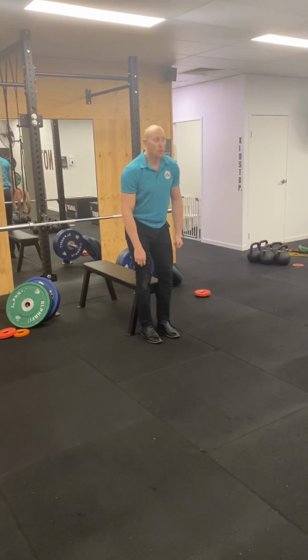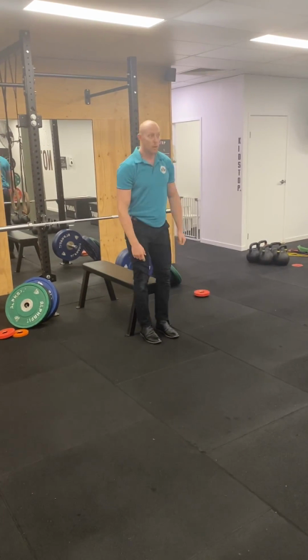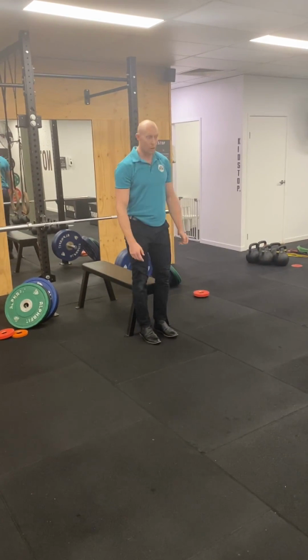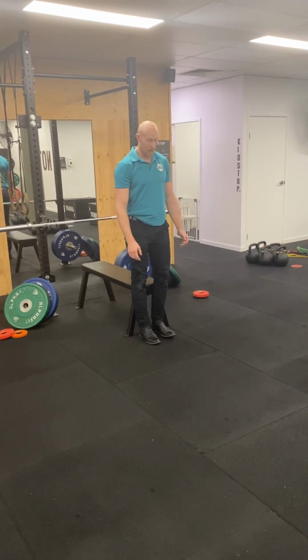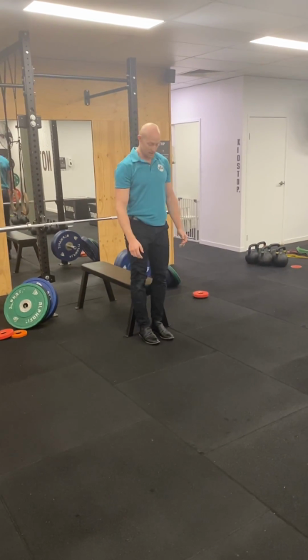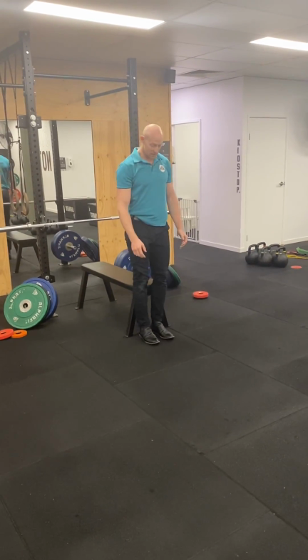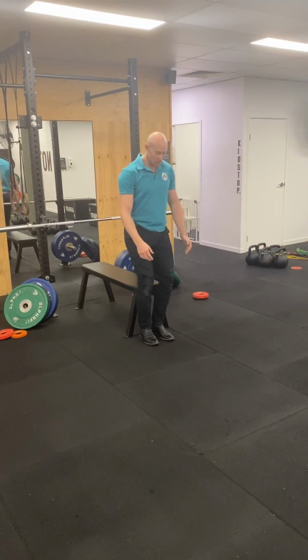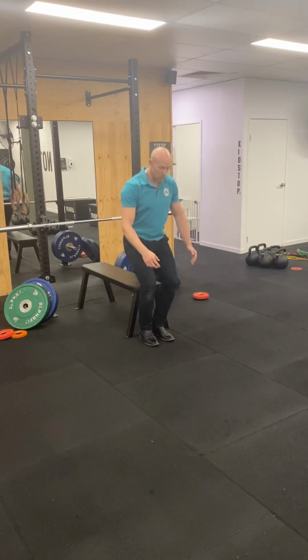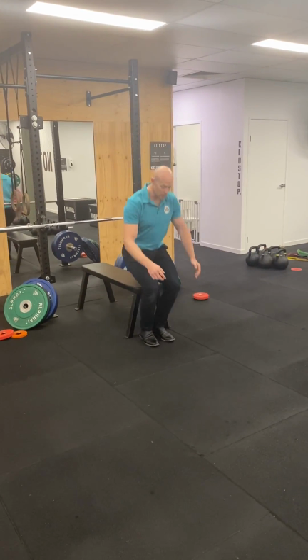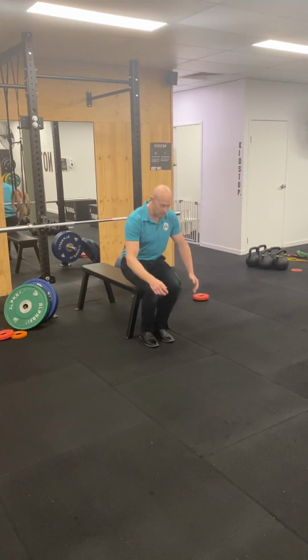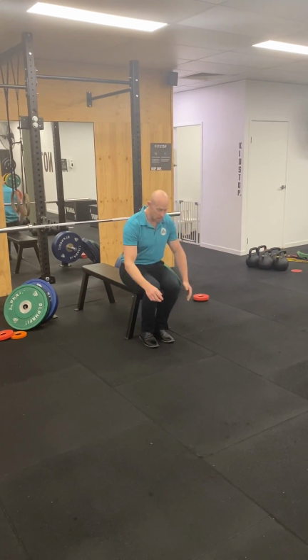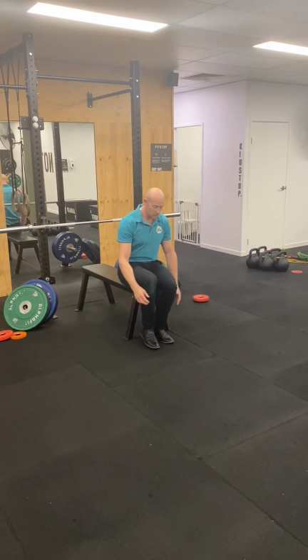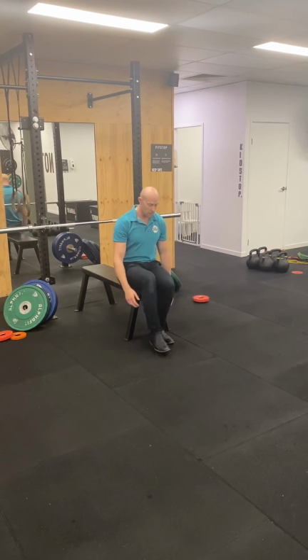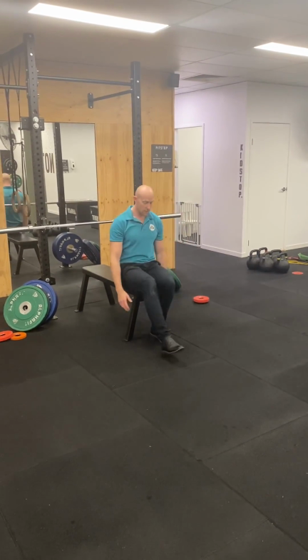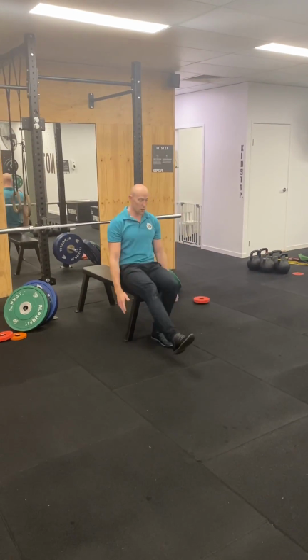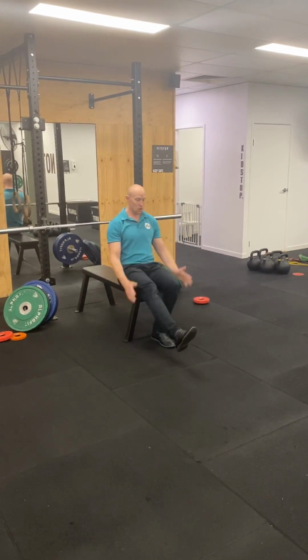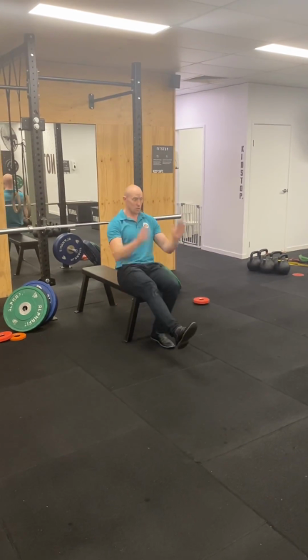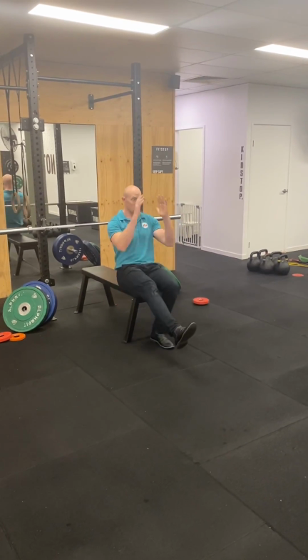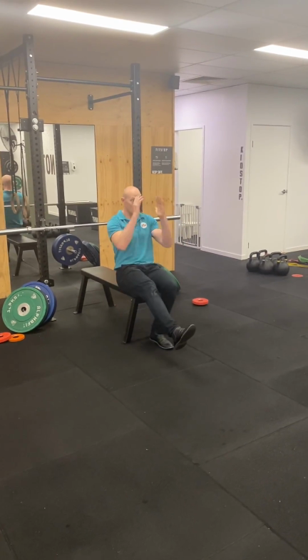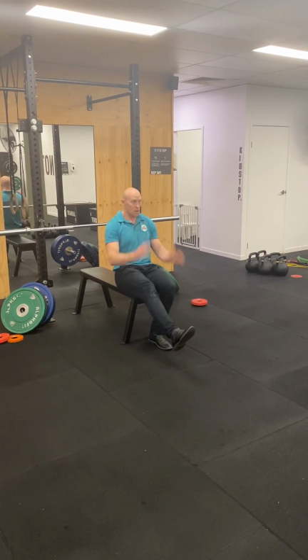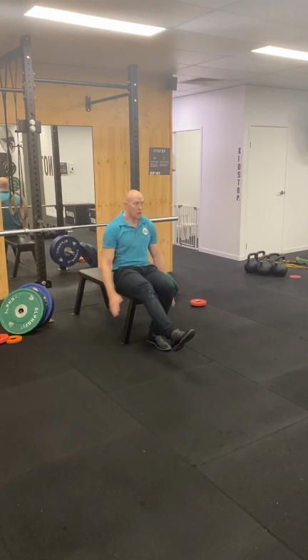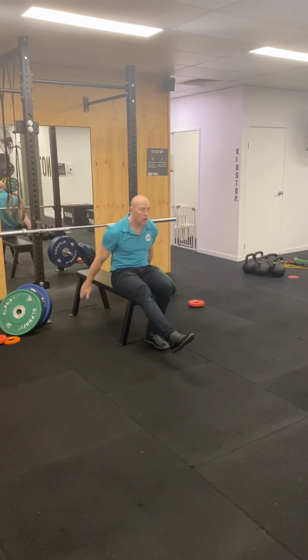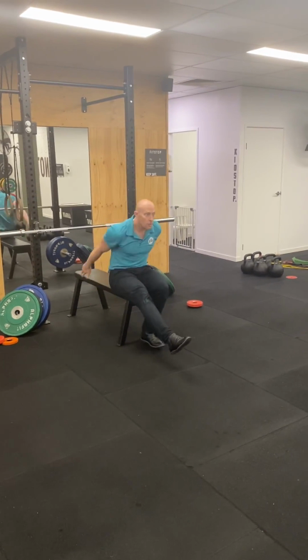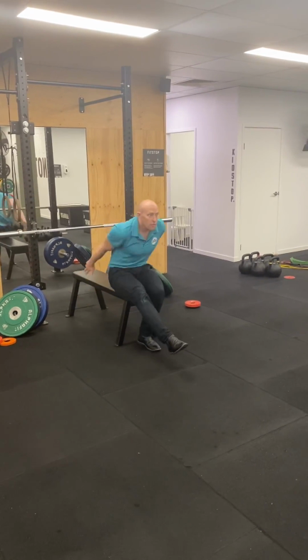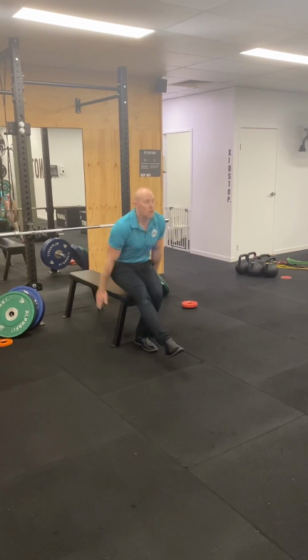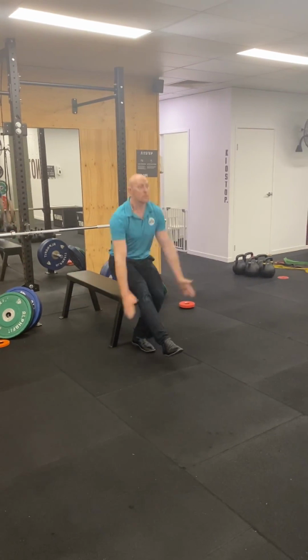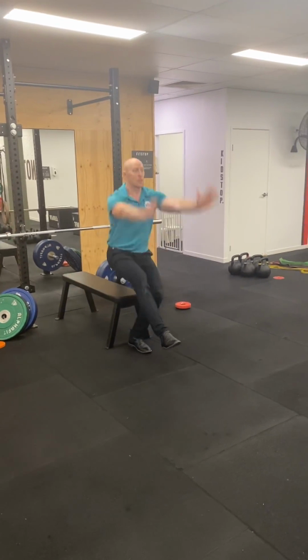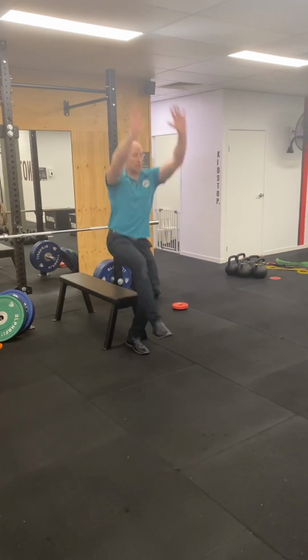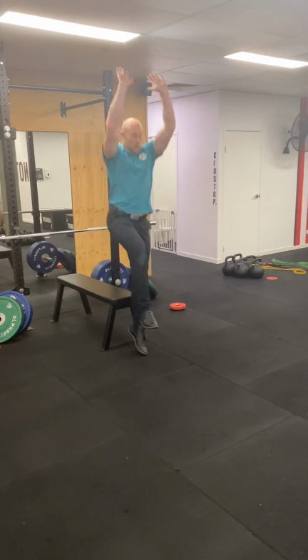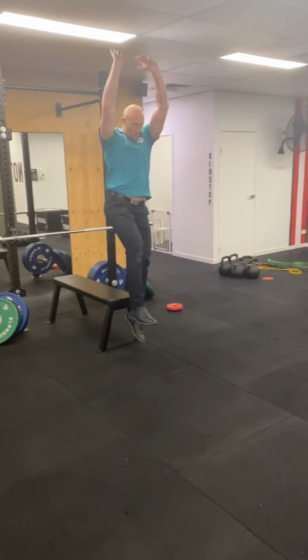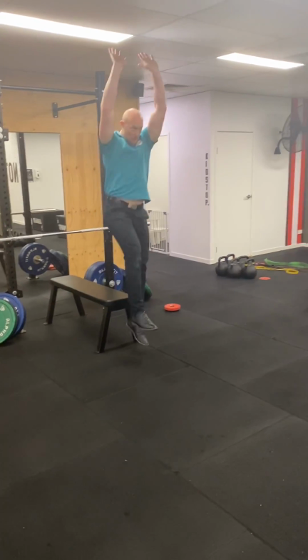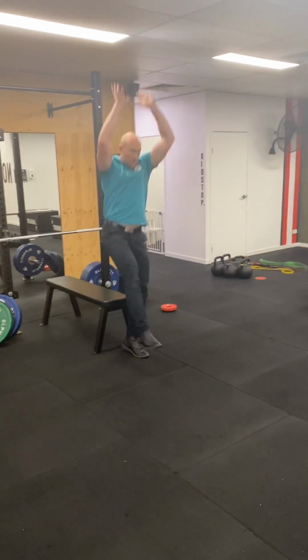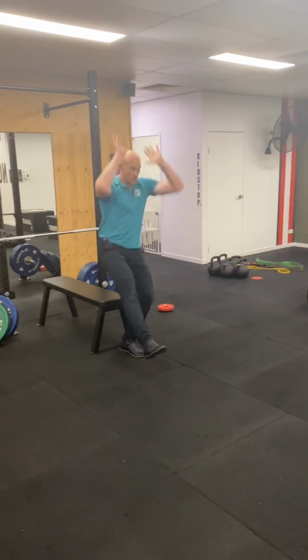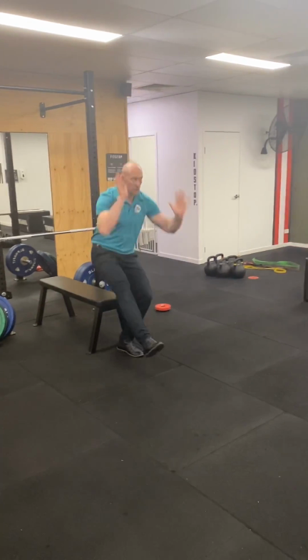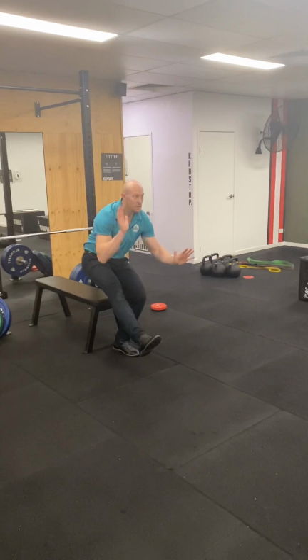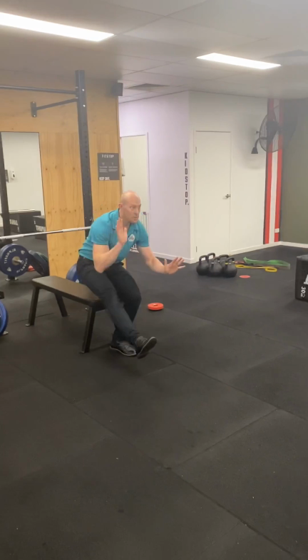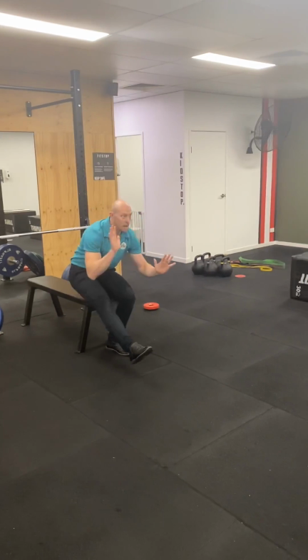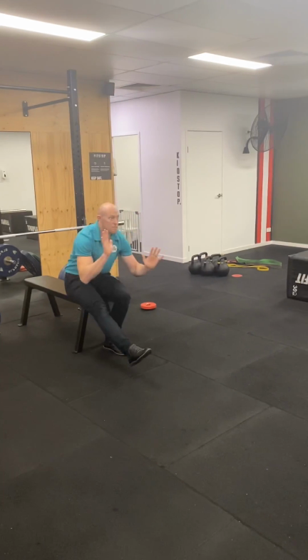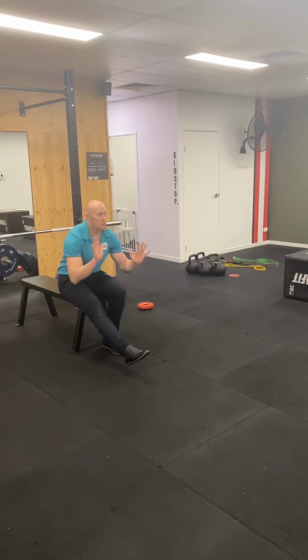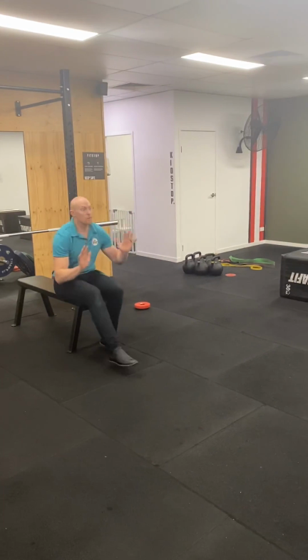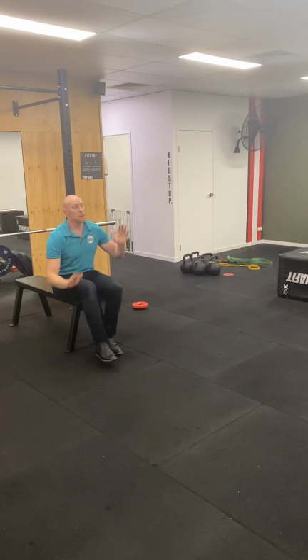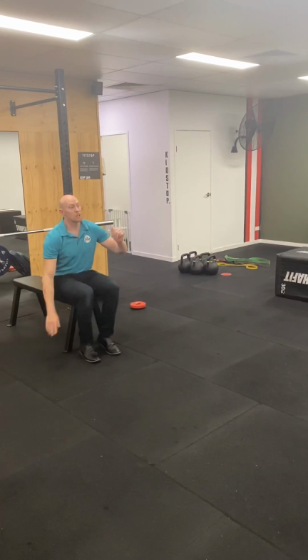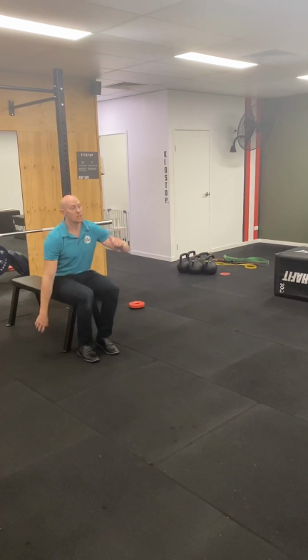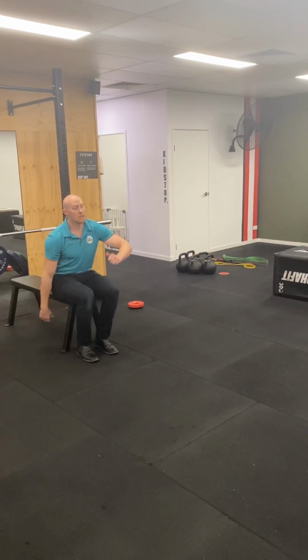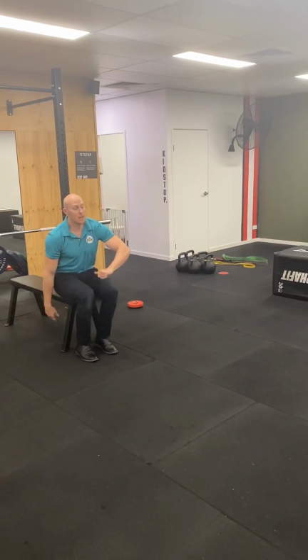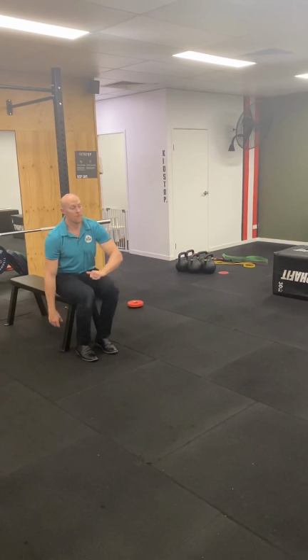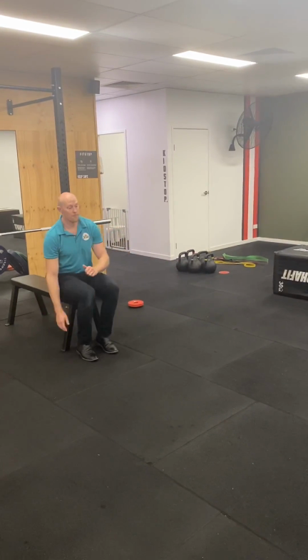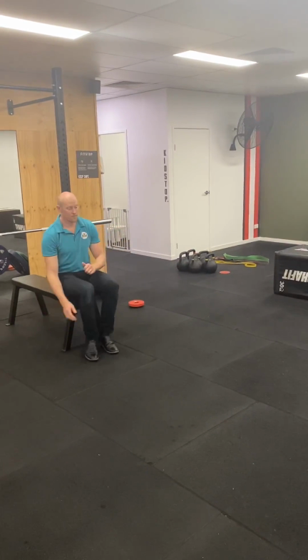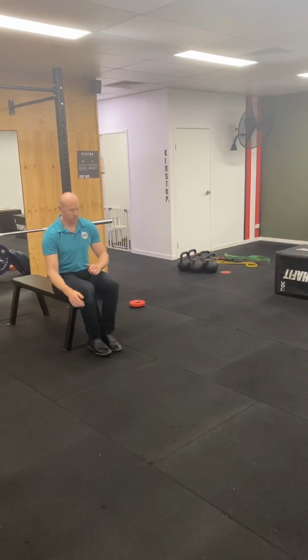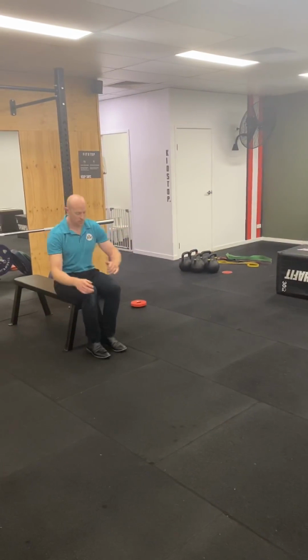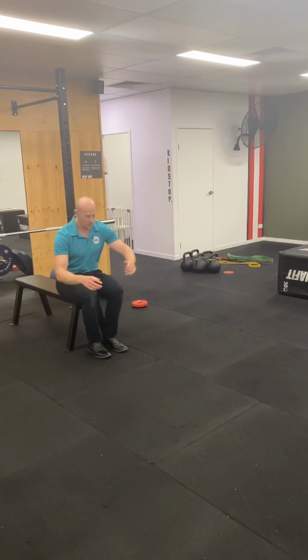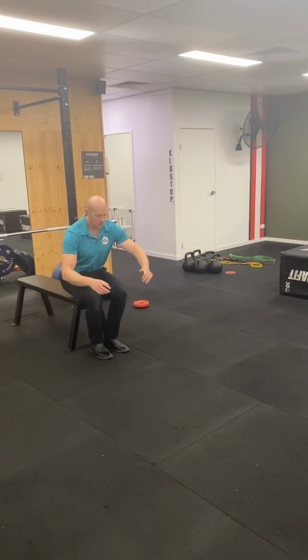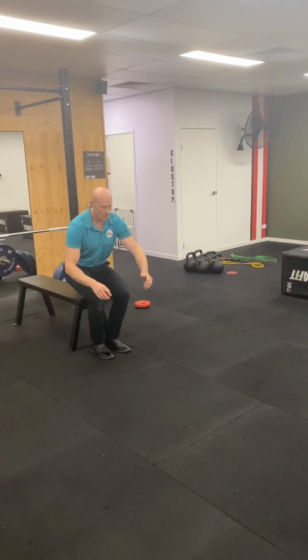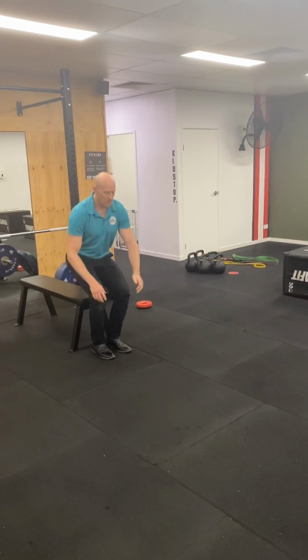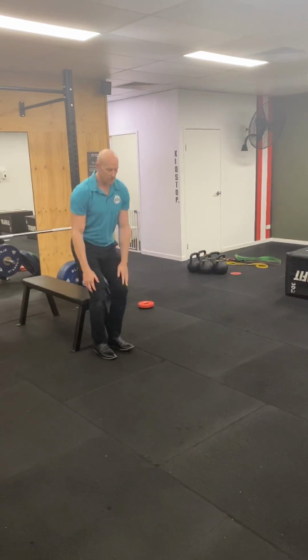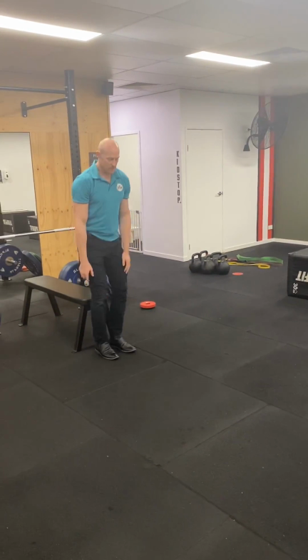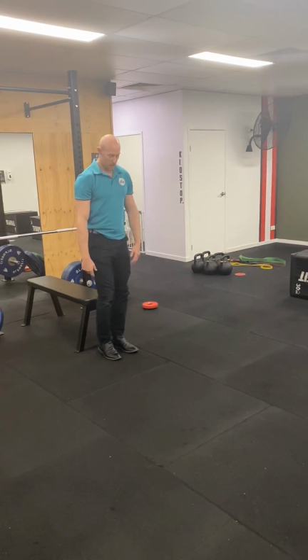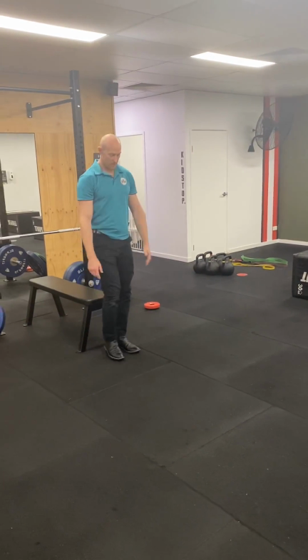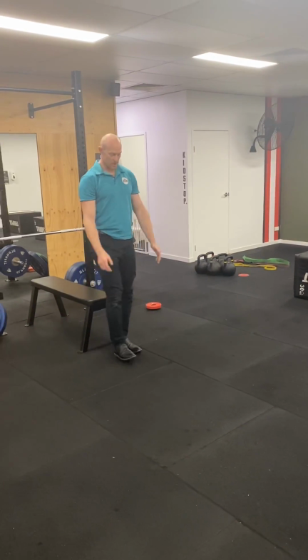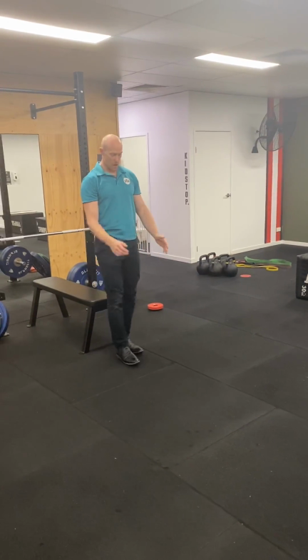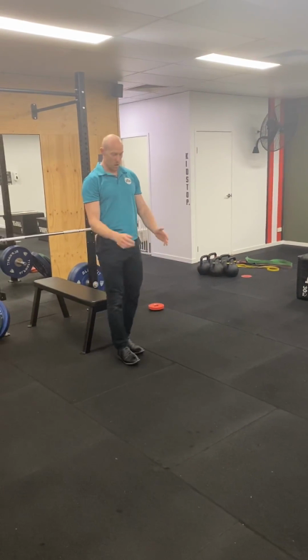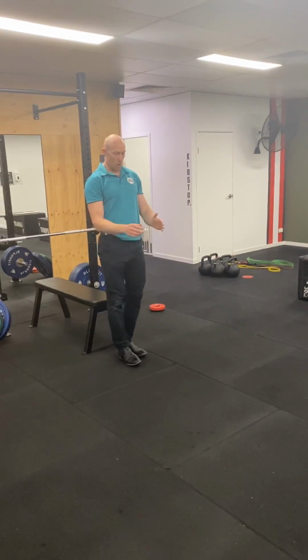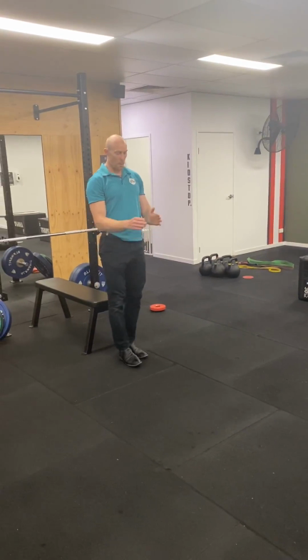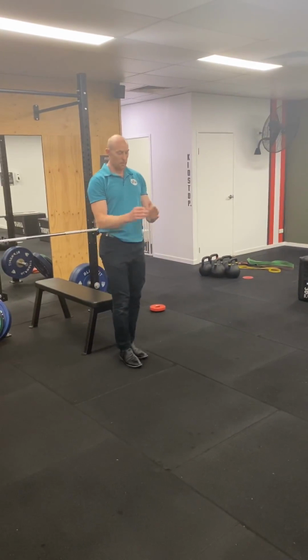We've got our single leg versions of those same movements, same as our hops.